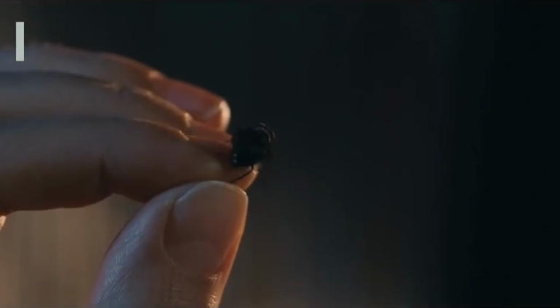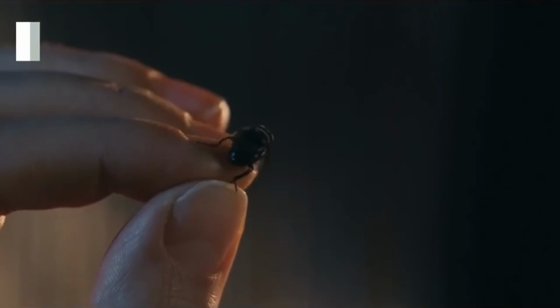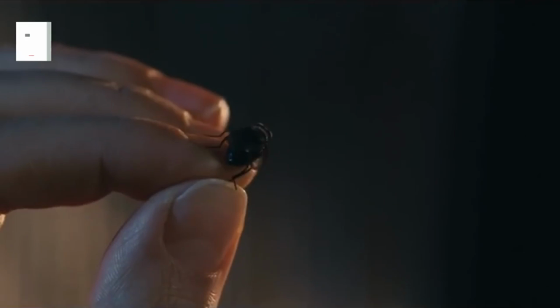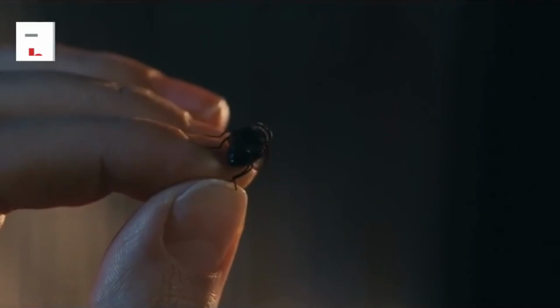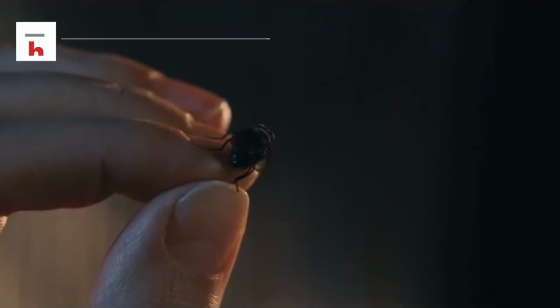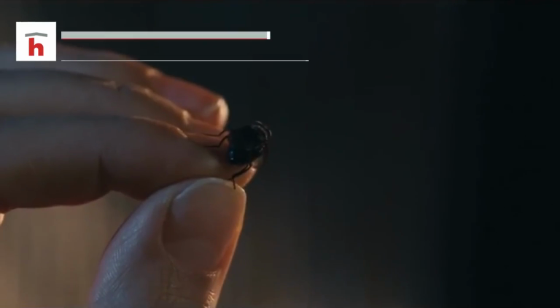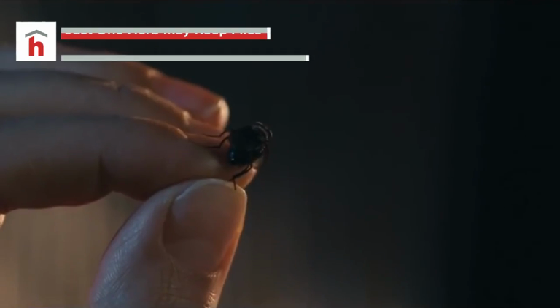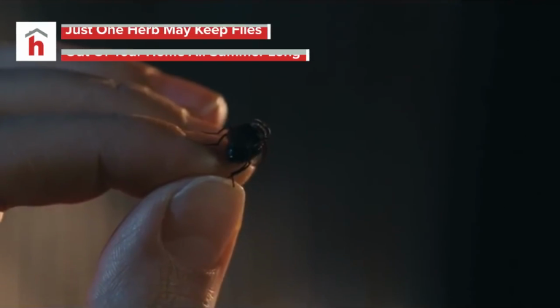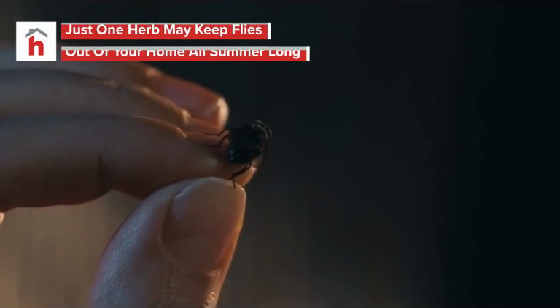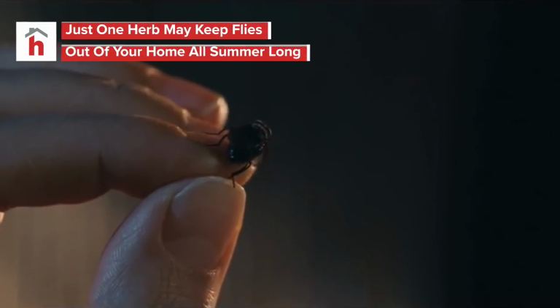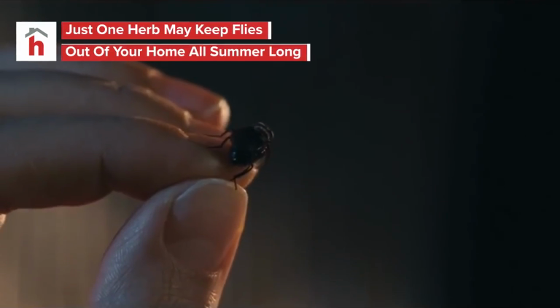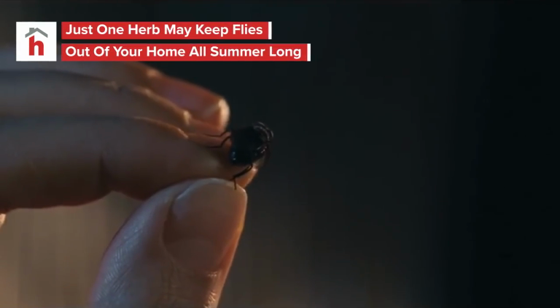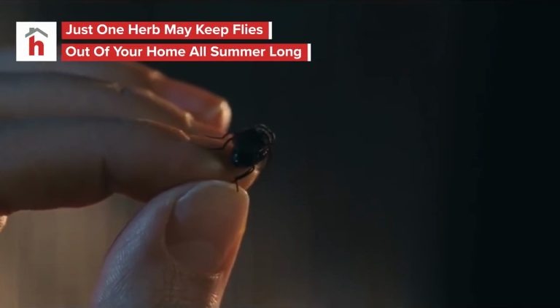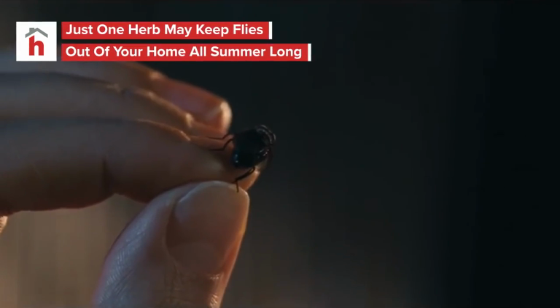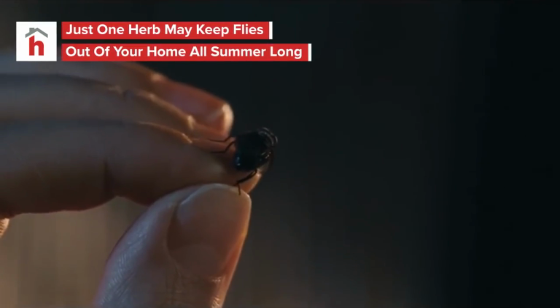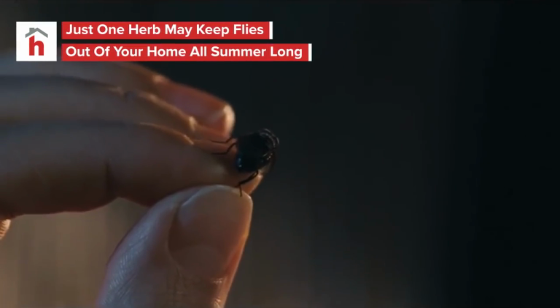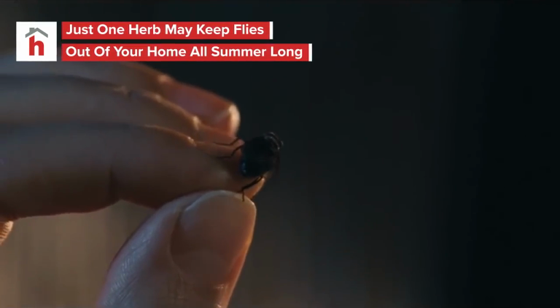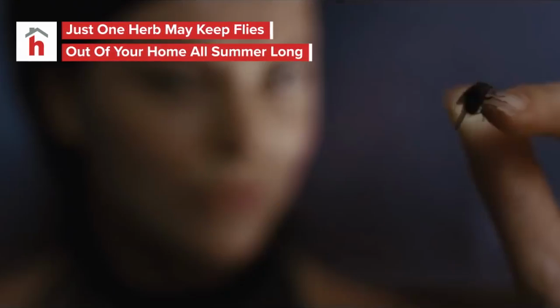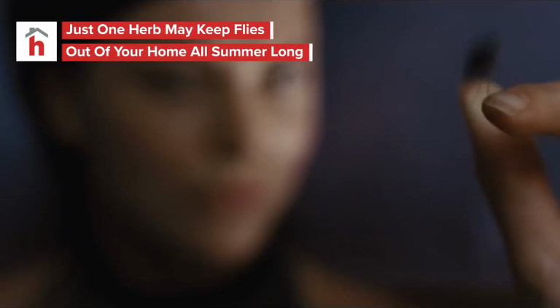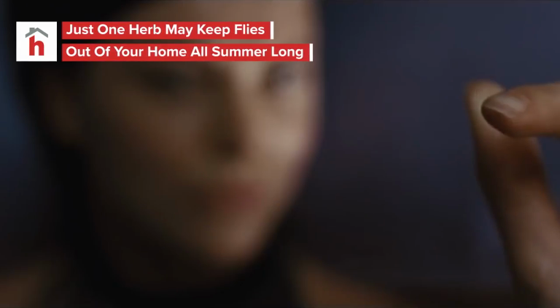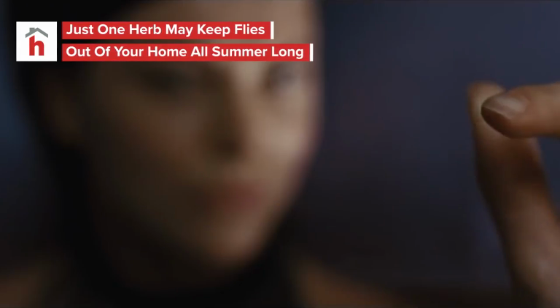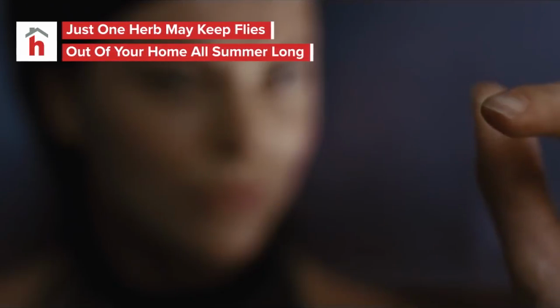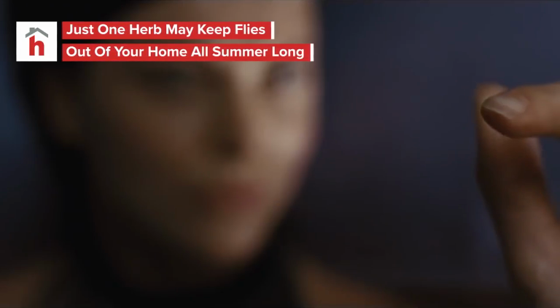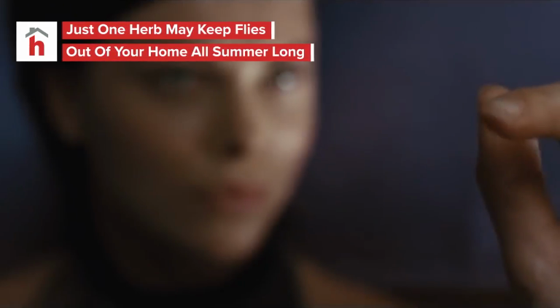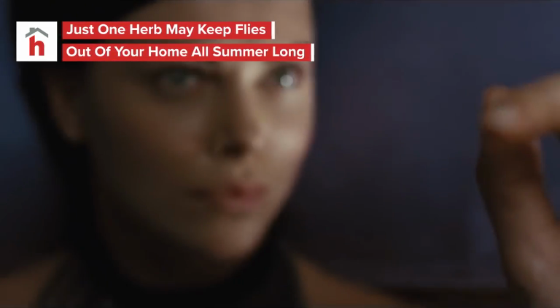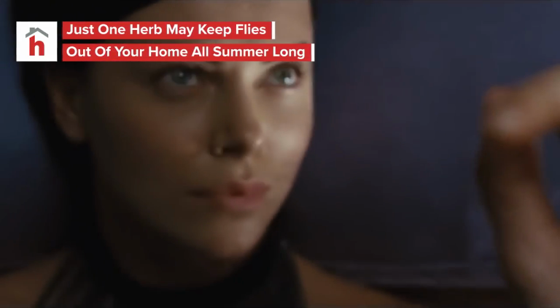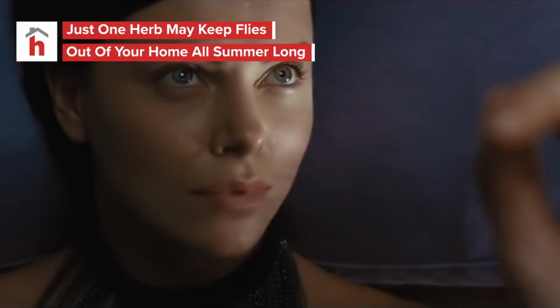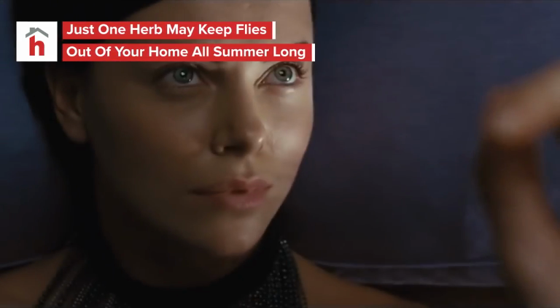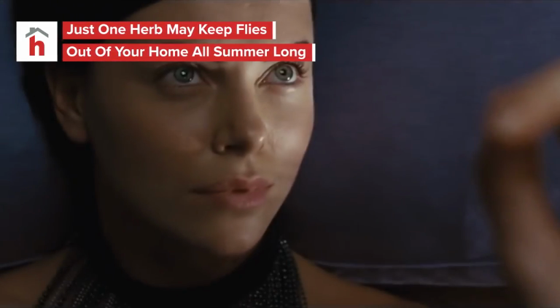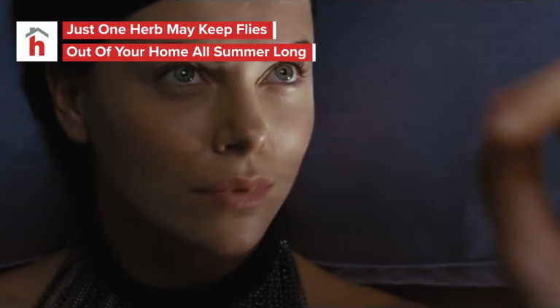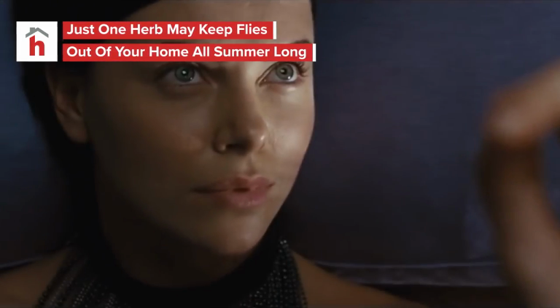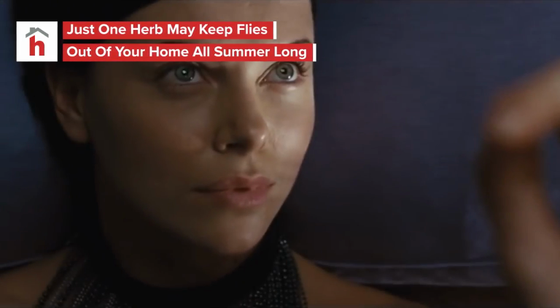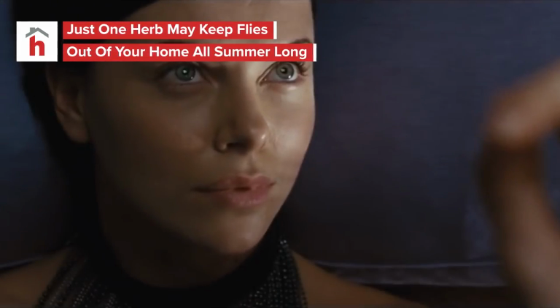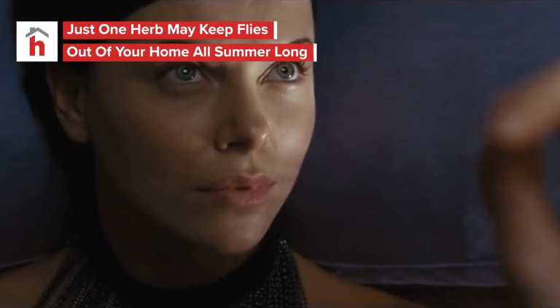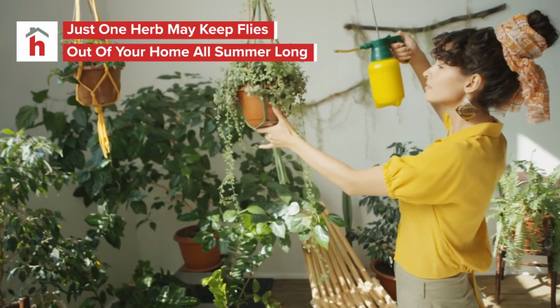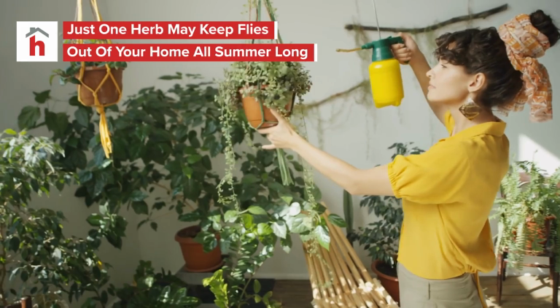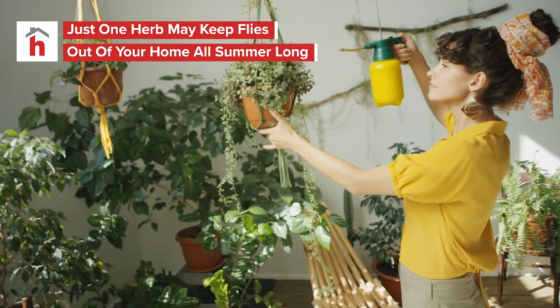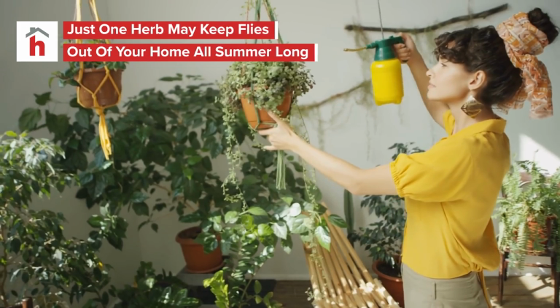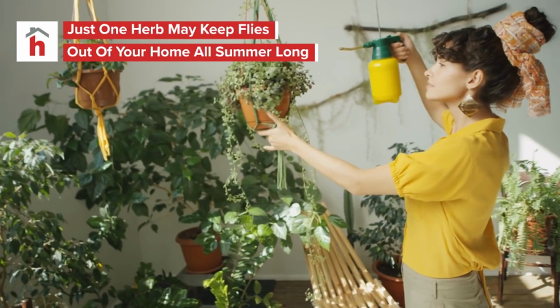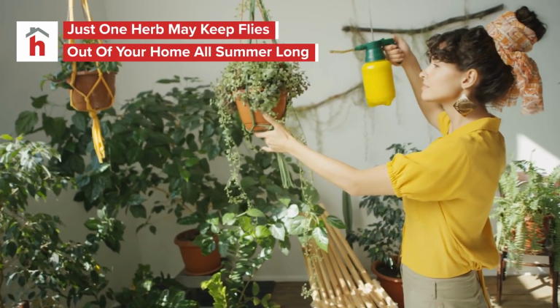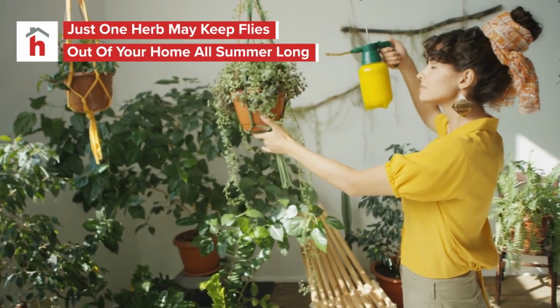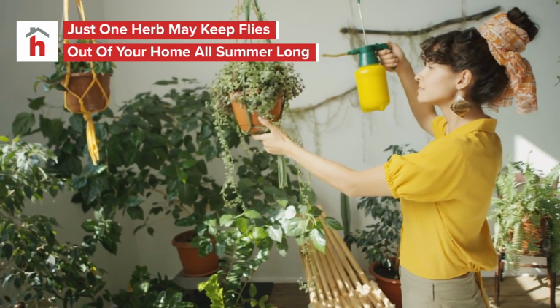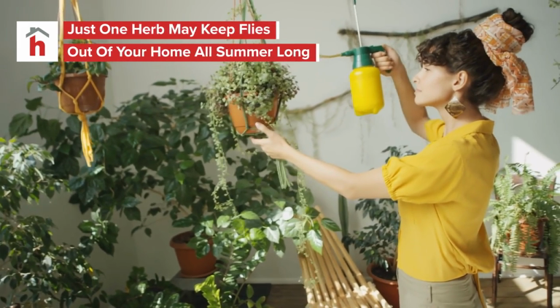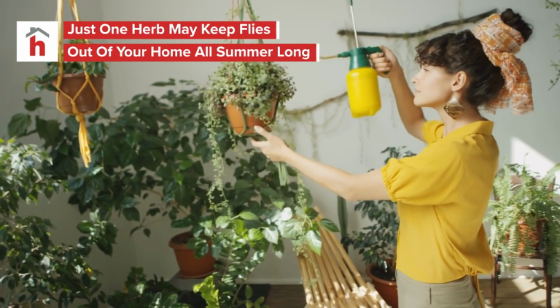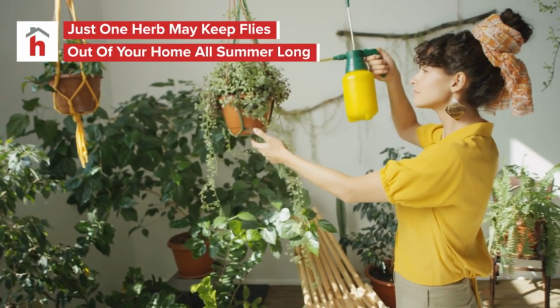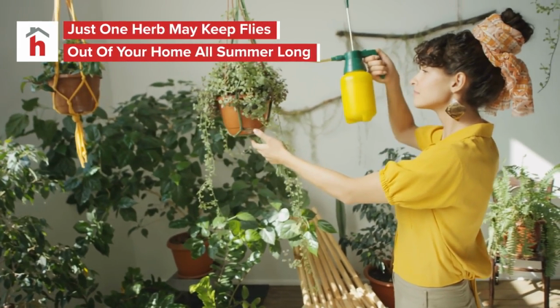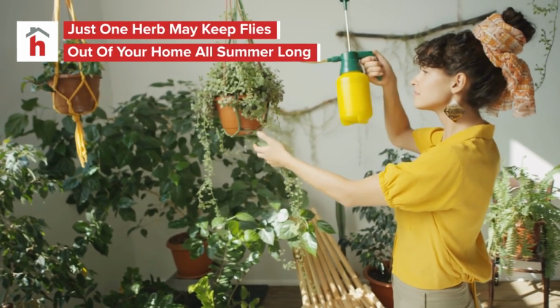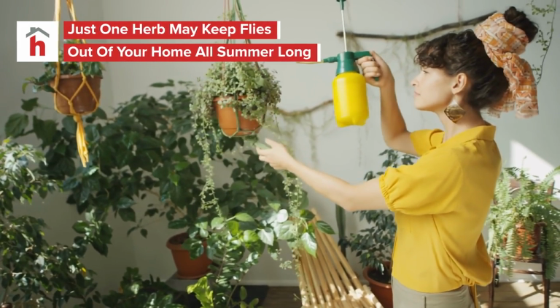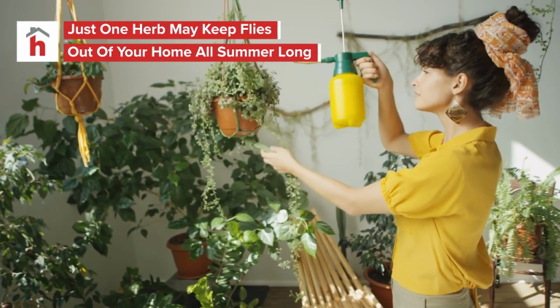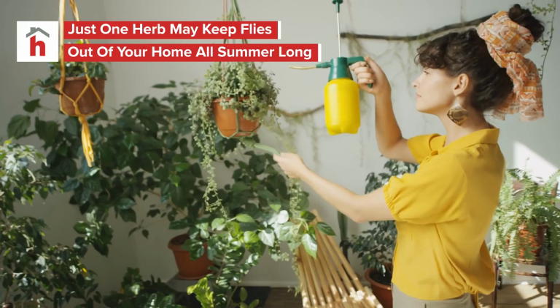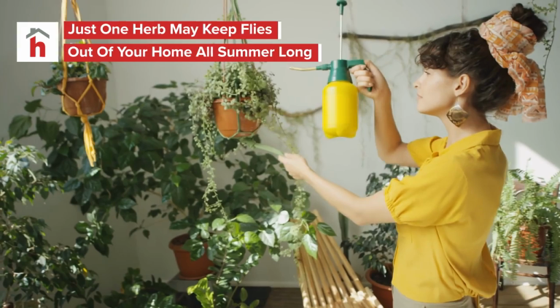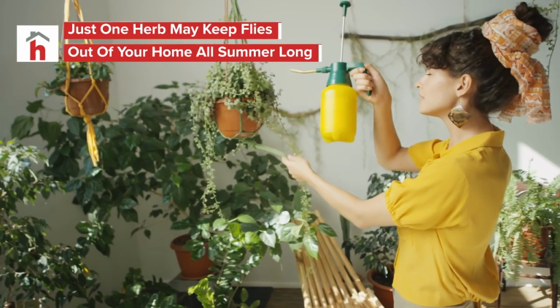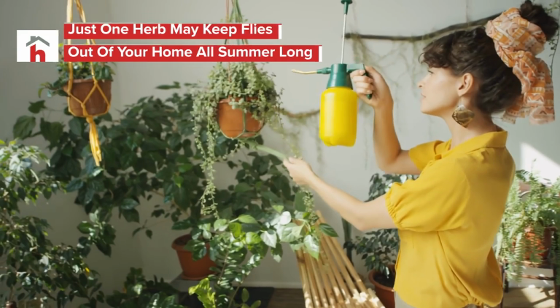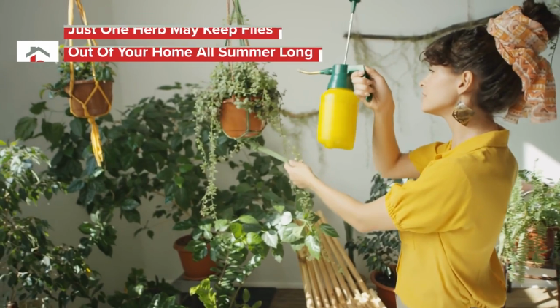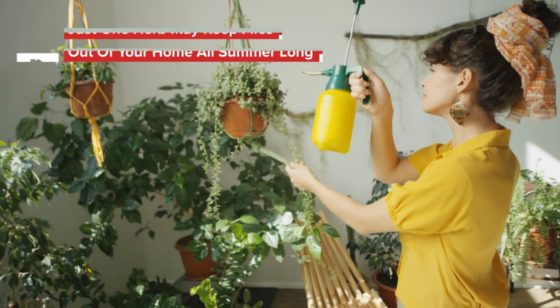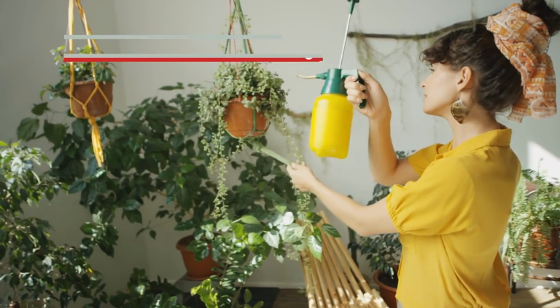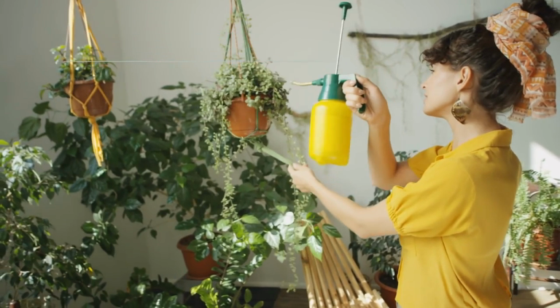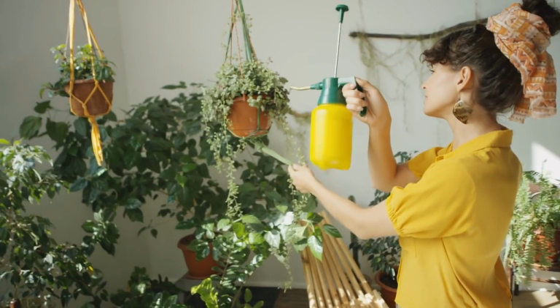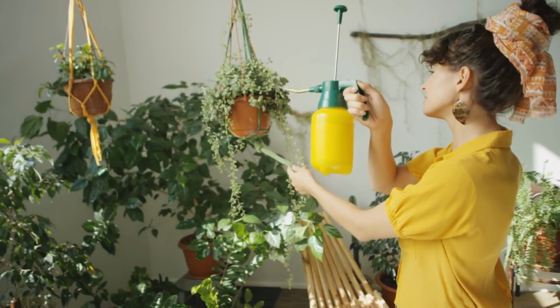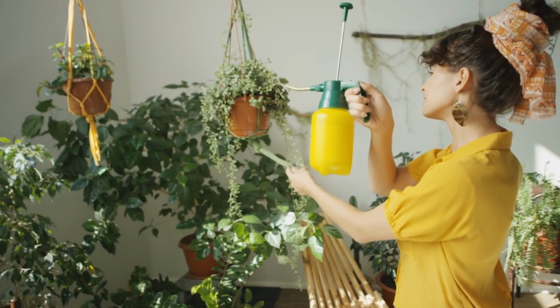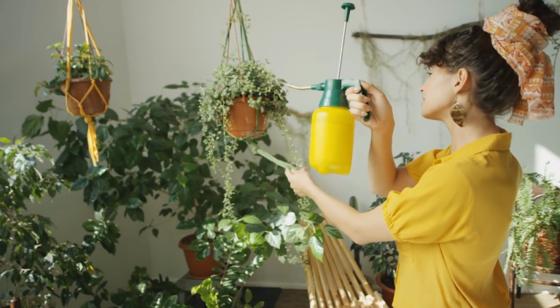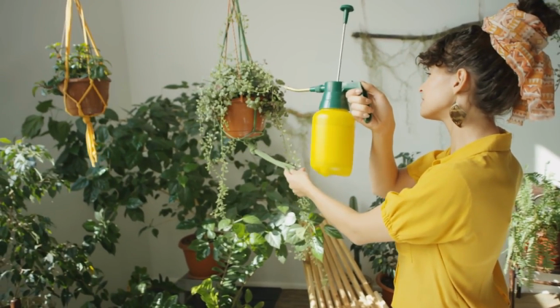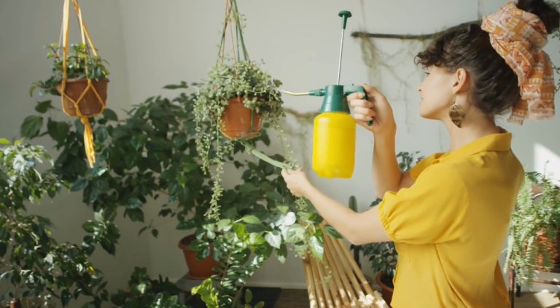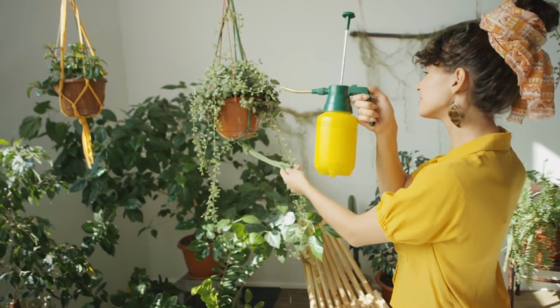Can you save money on fly repellent with this one common garden herb? It might not replace the supermarket spray, but it couldn't hurt.